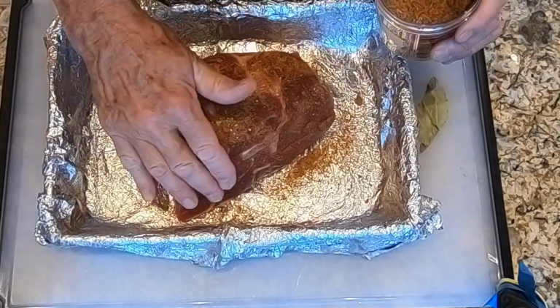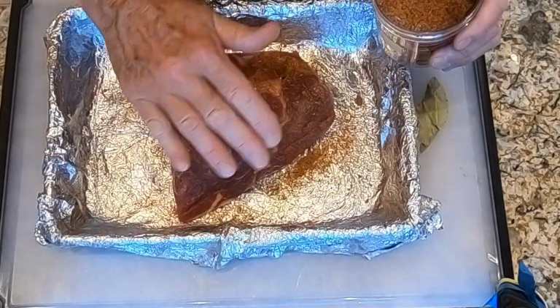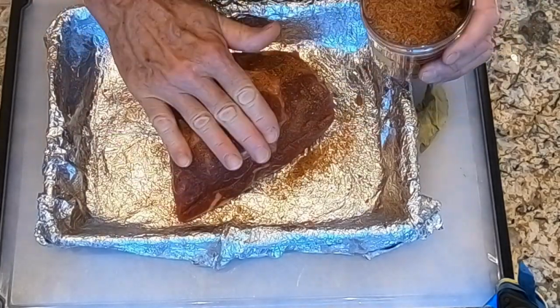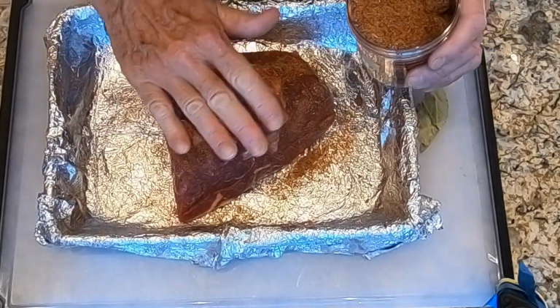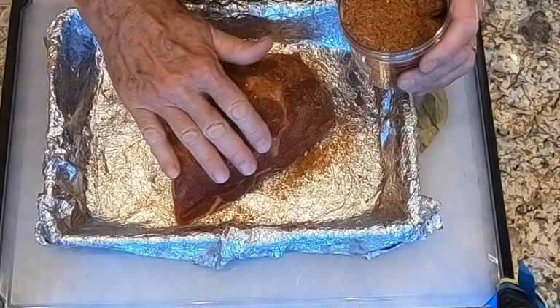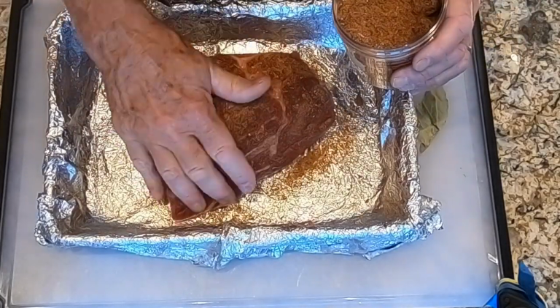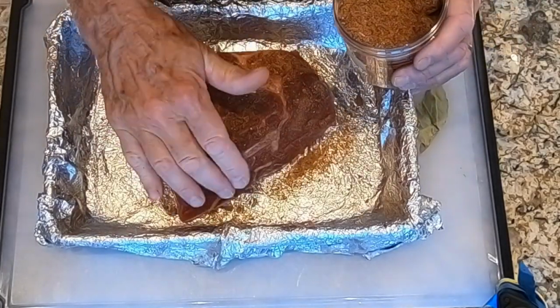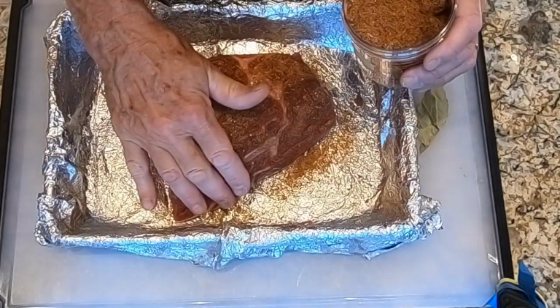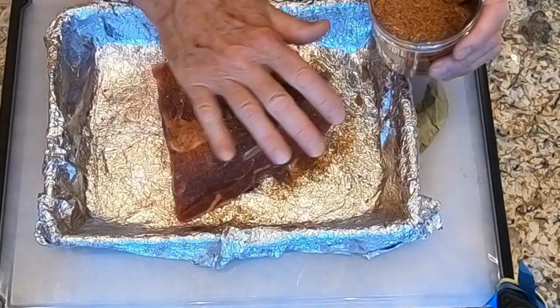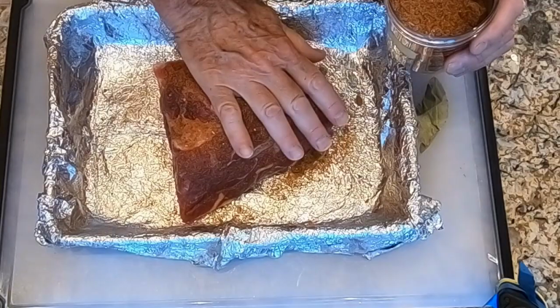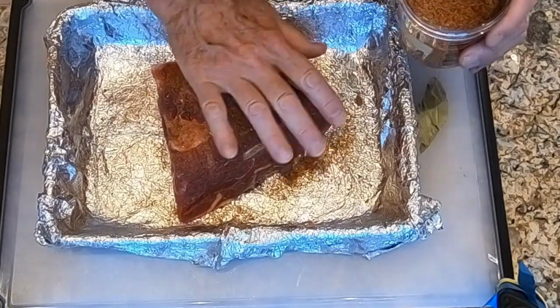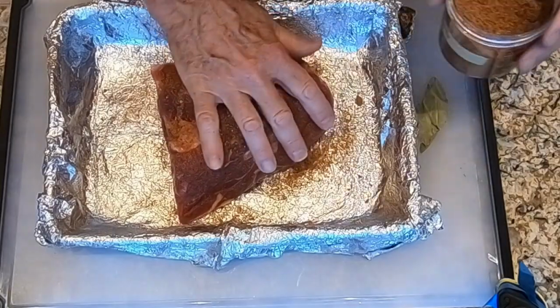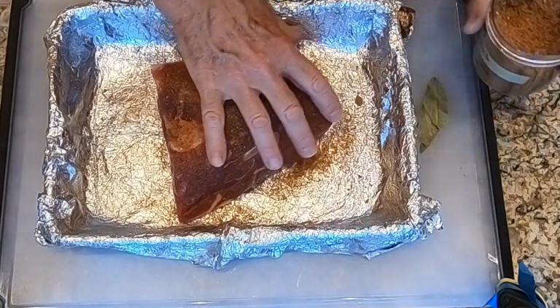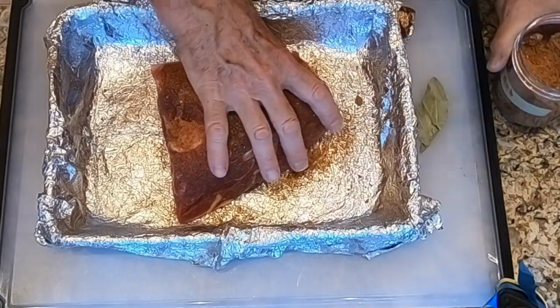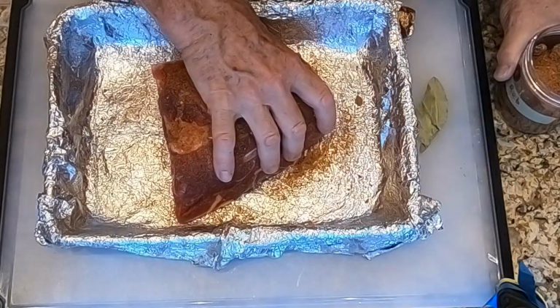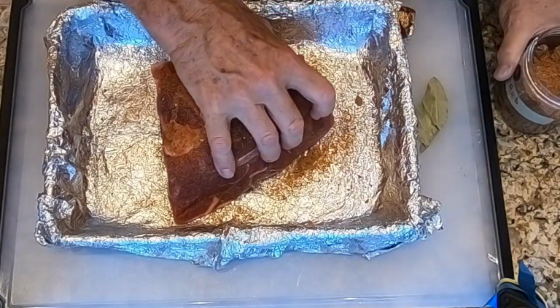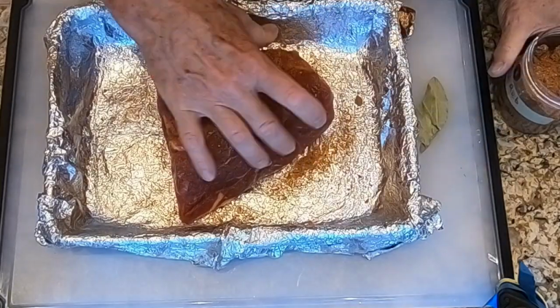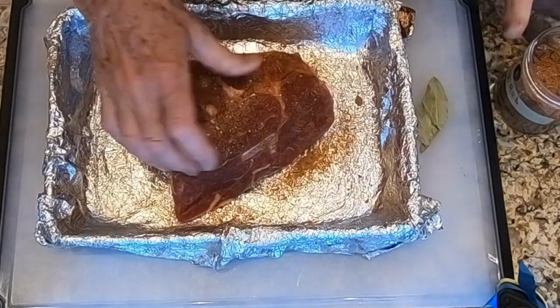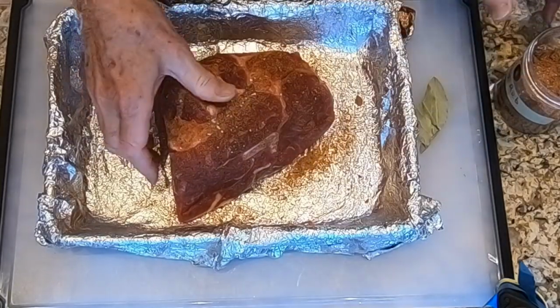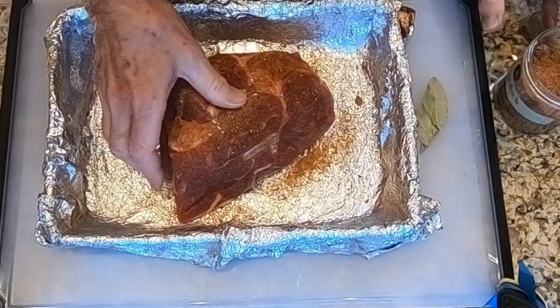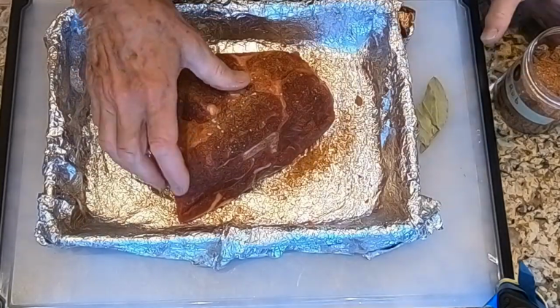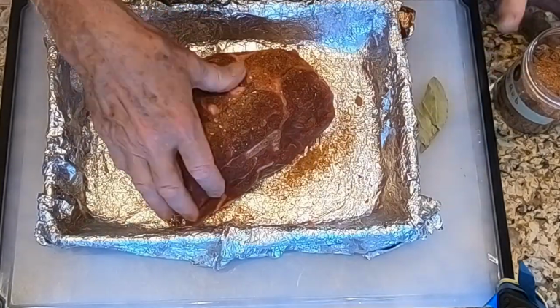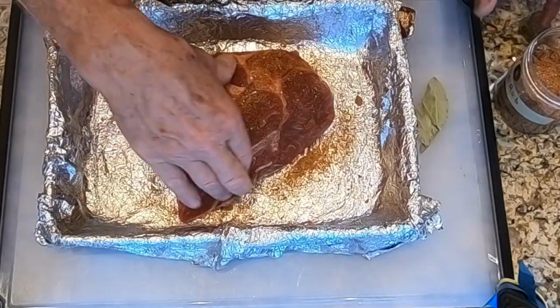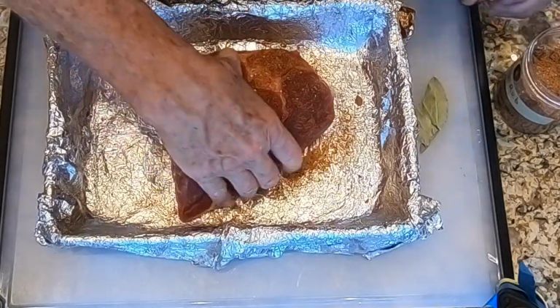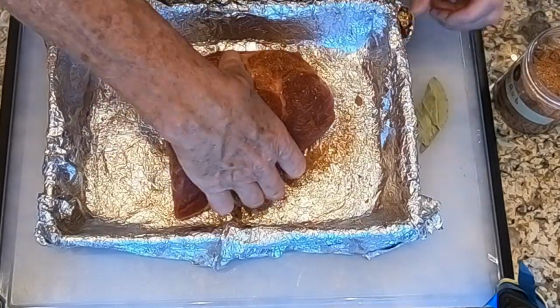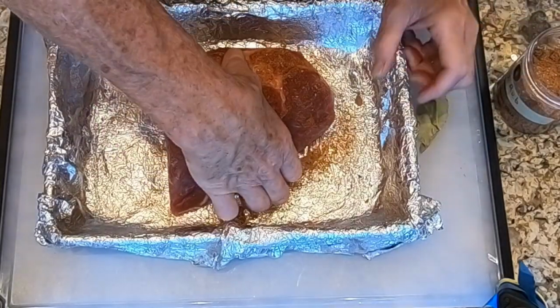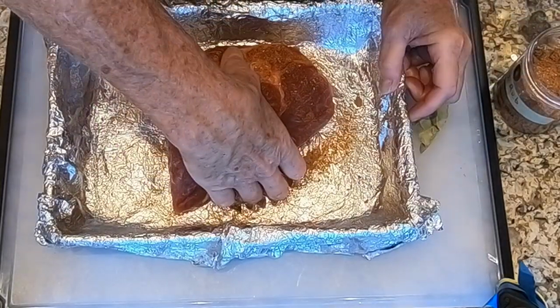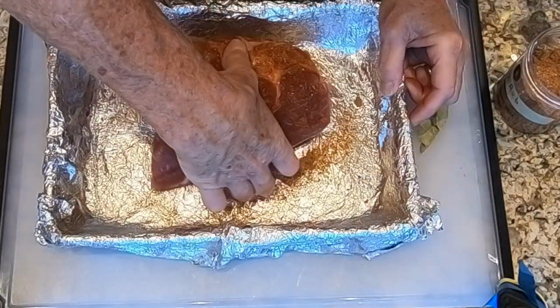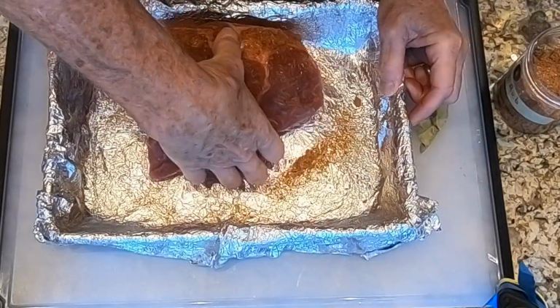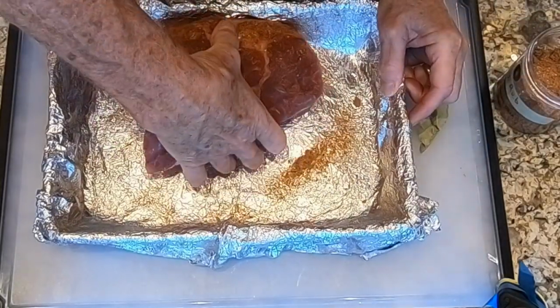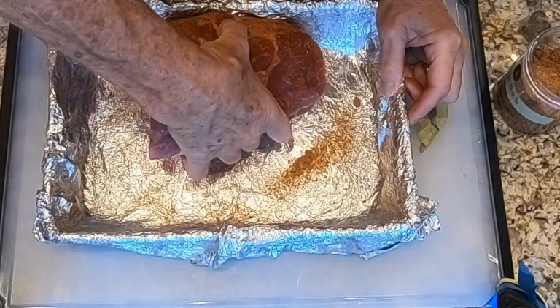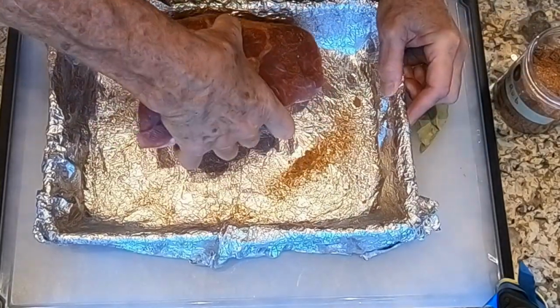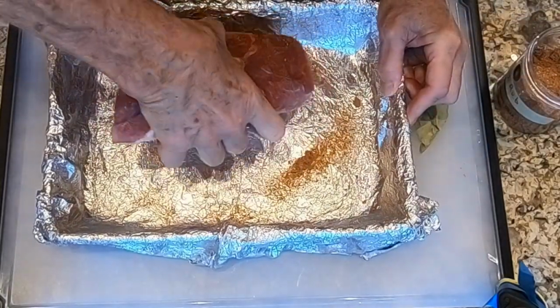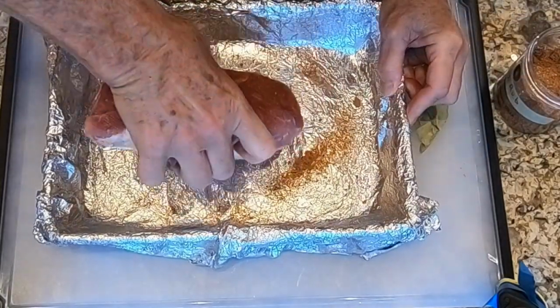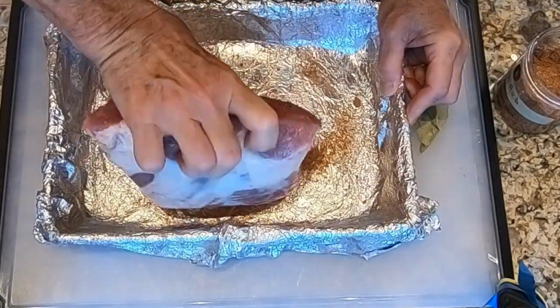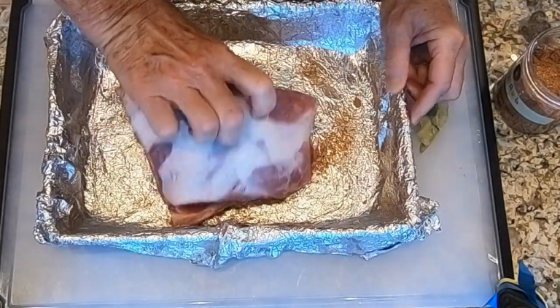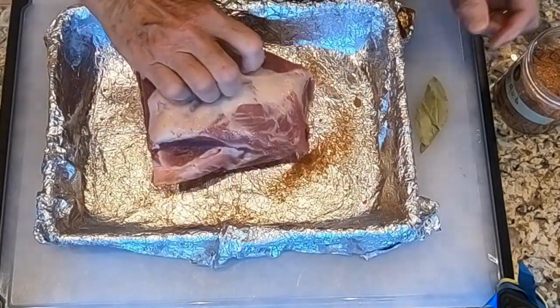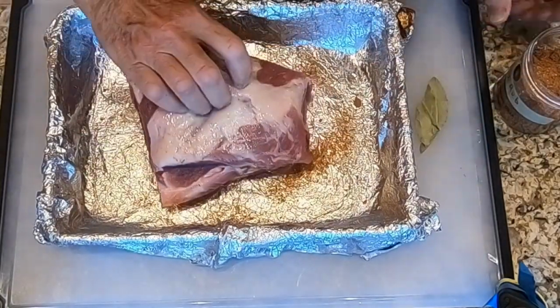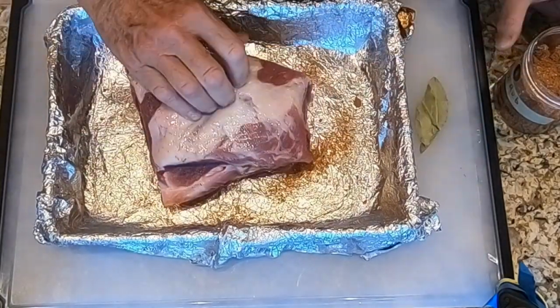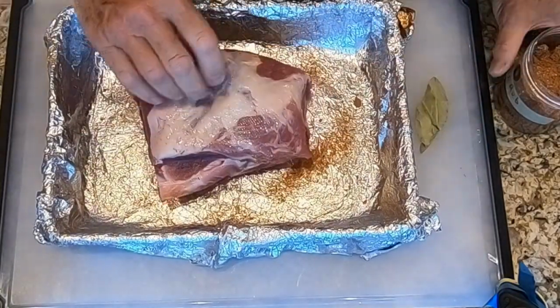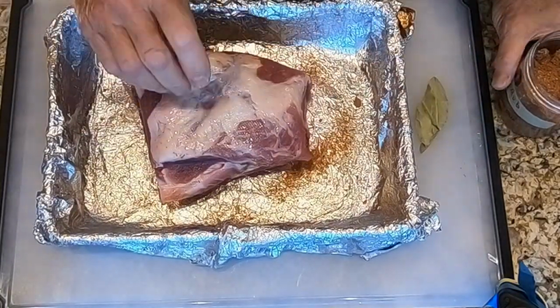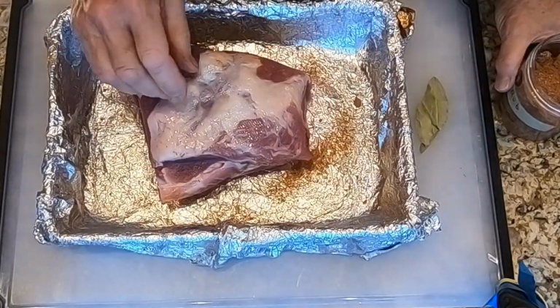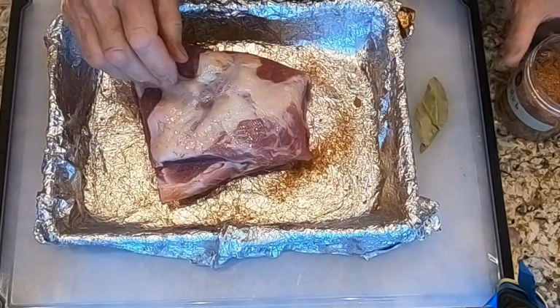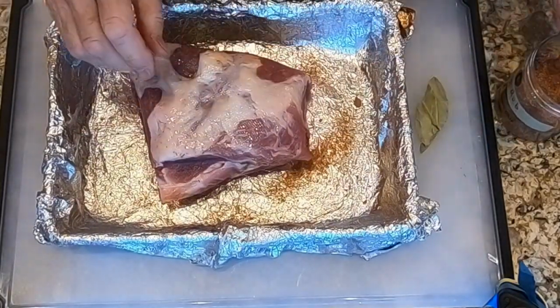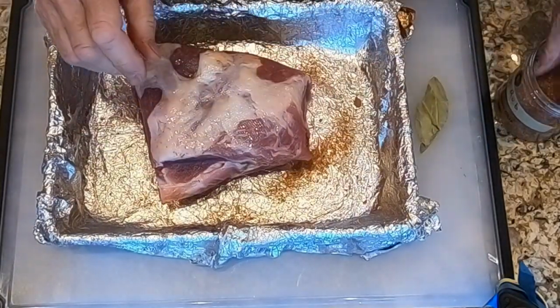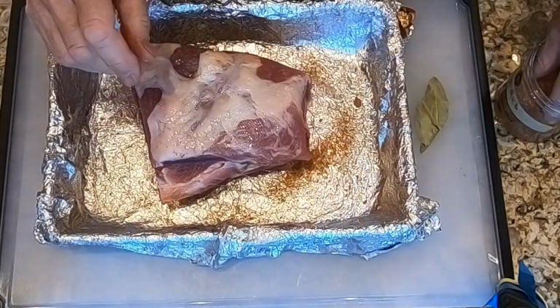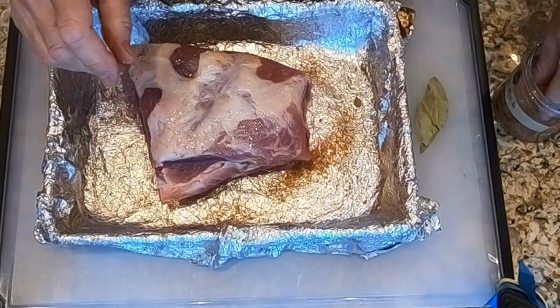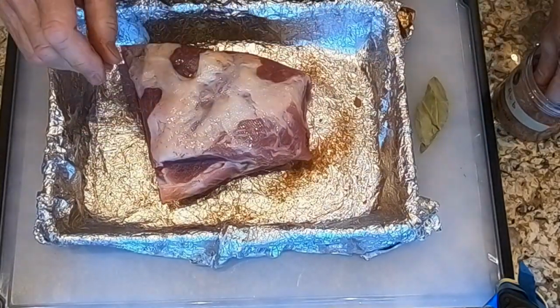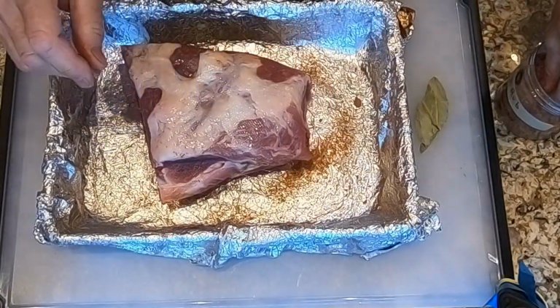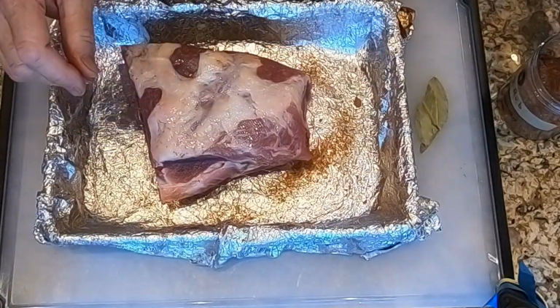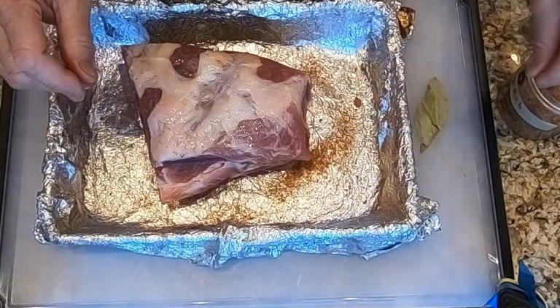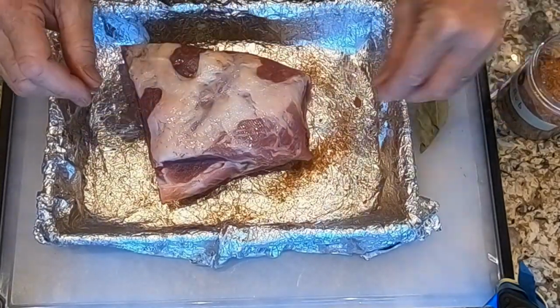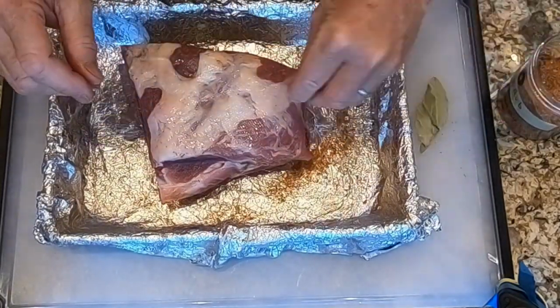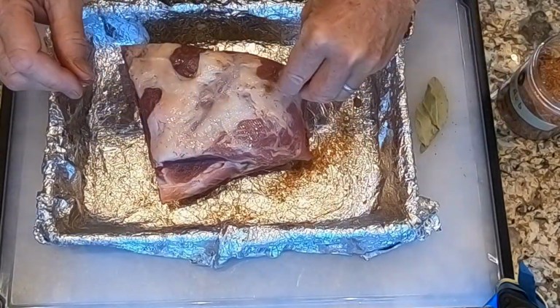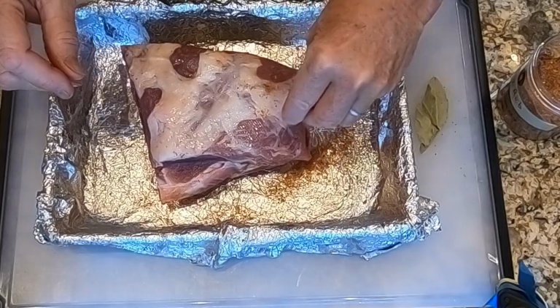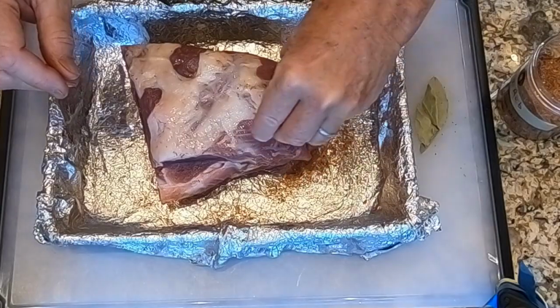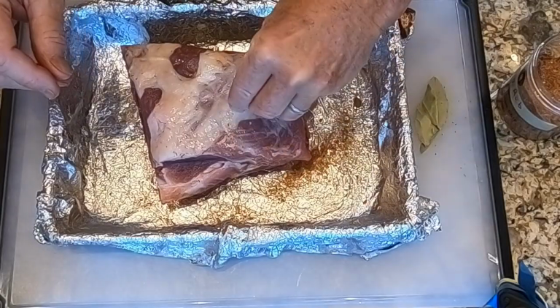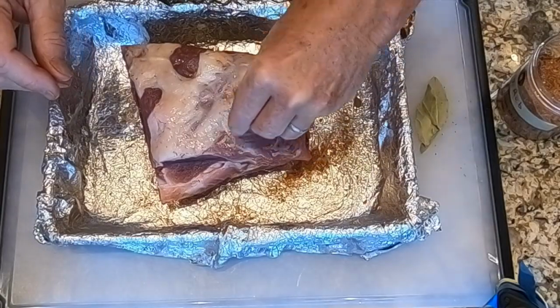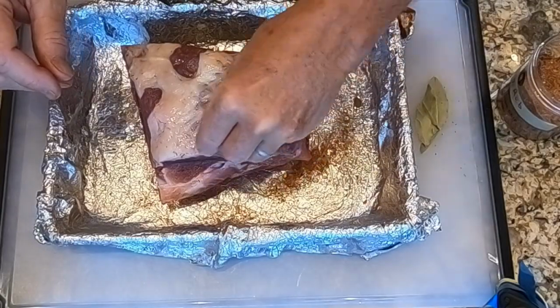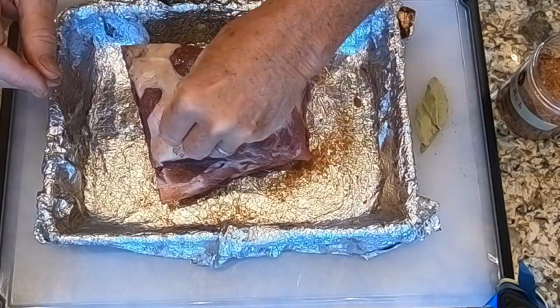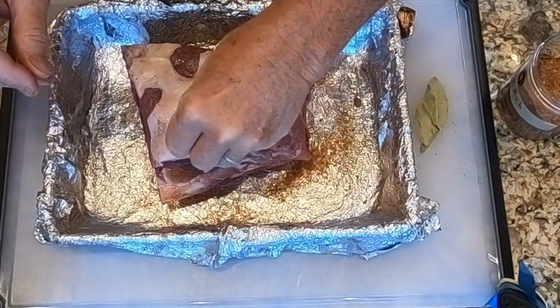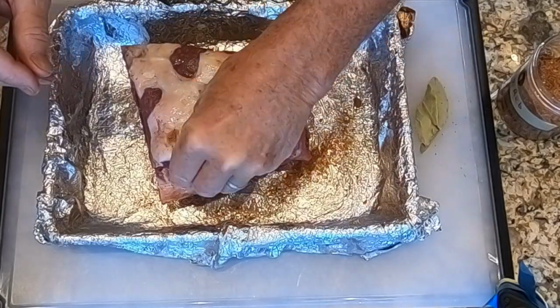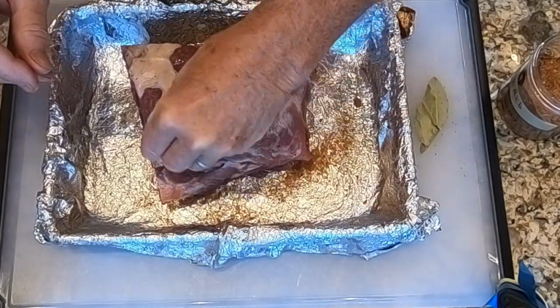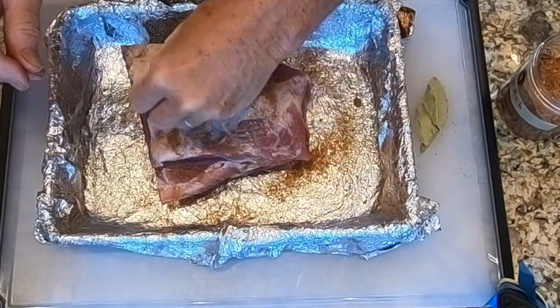I'm going to rub it in, trying to get it on both sides and all over the ends as well.